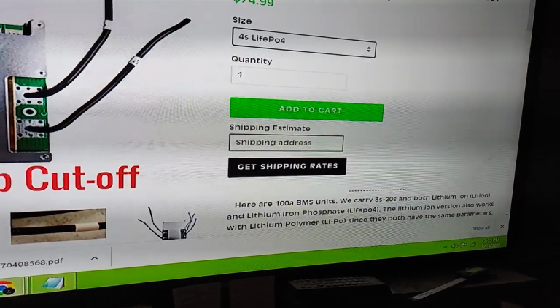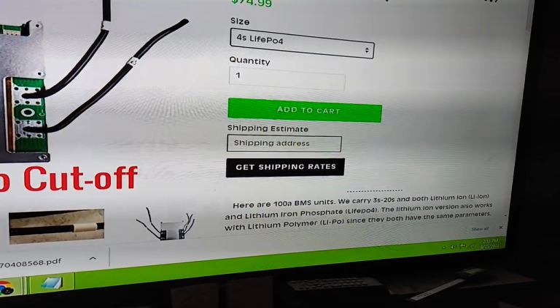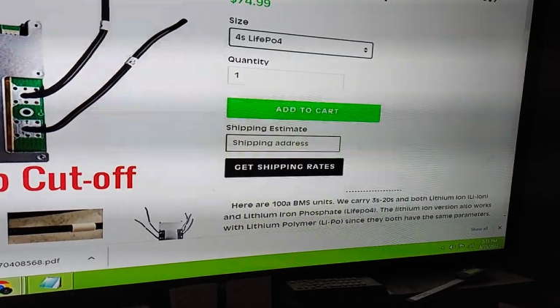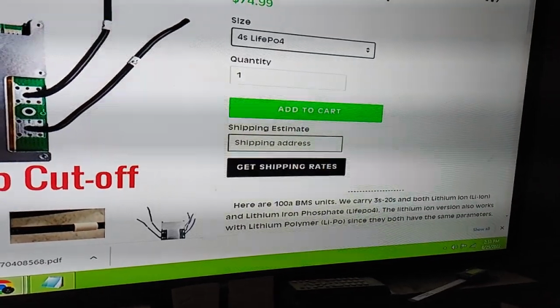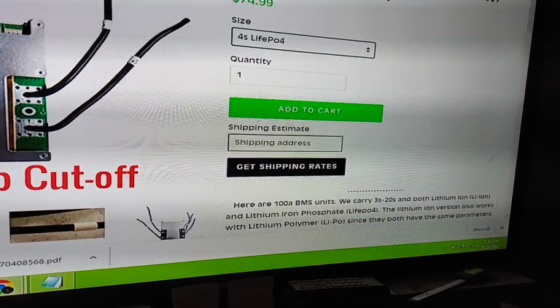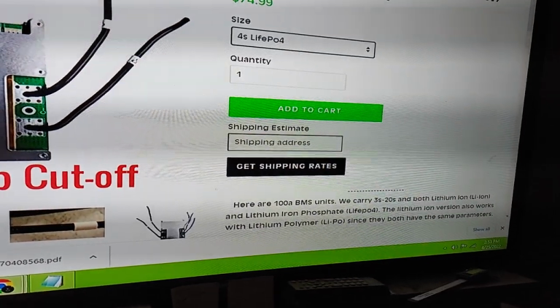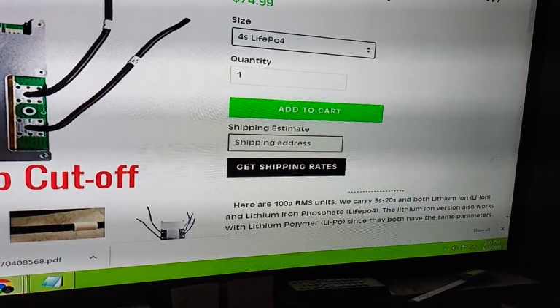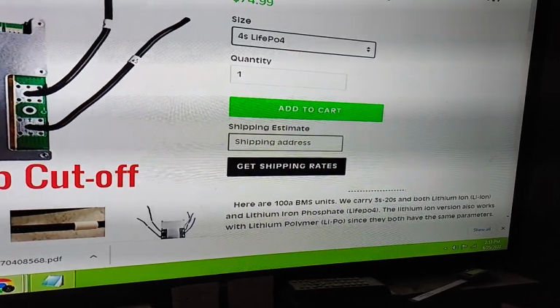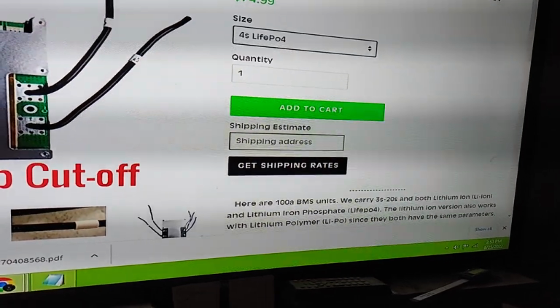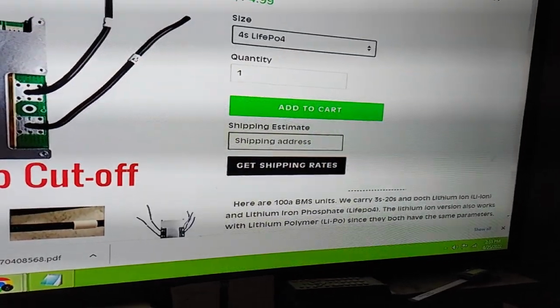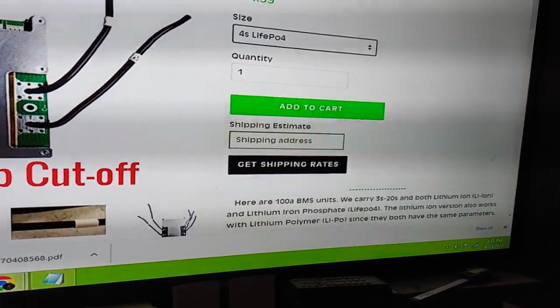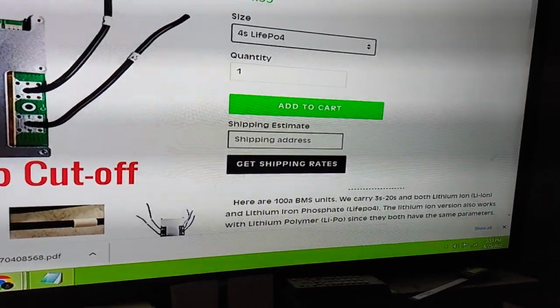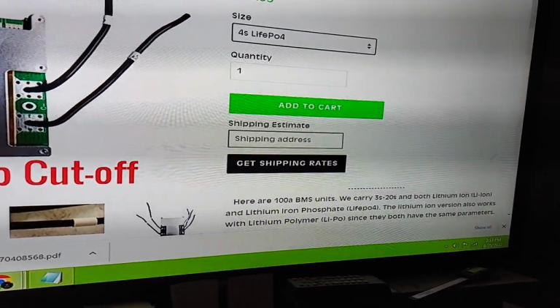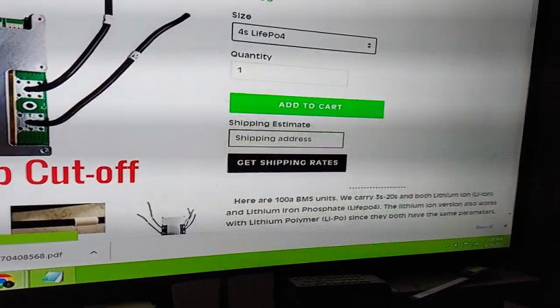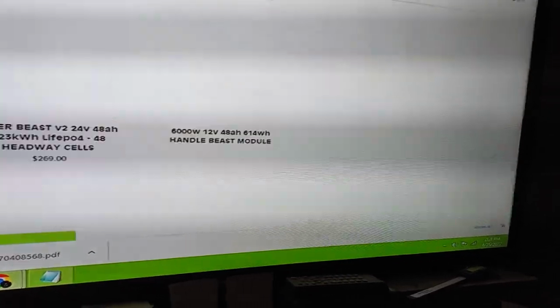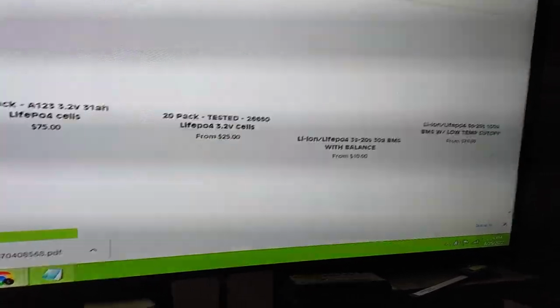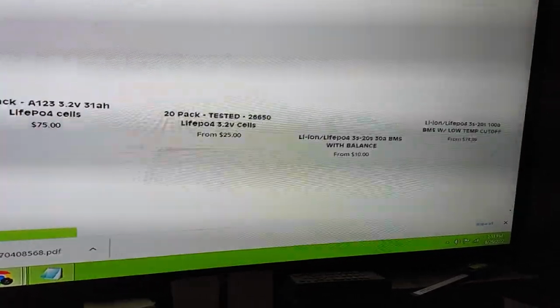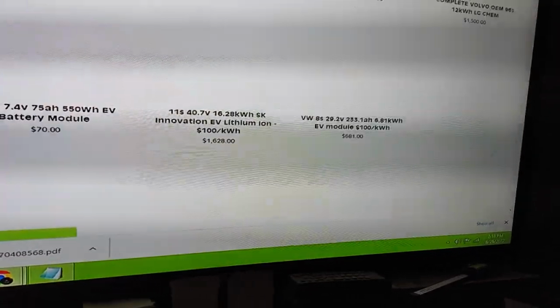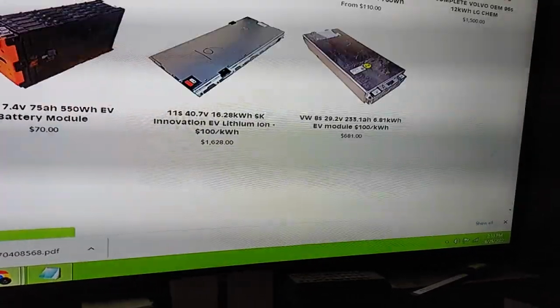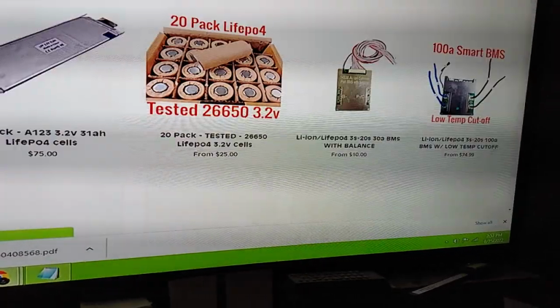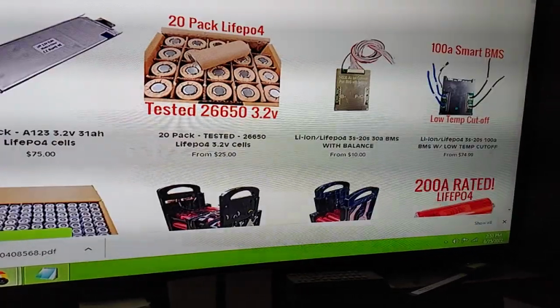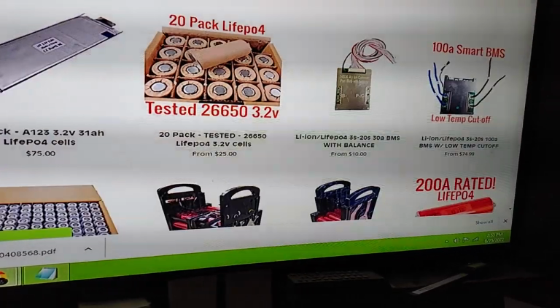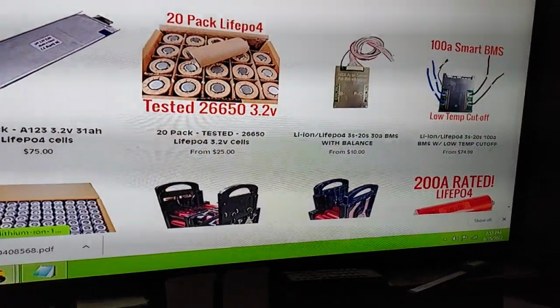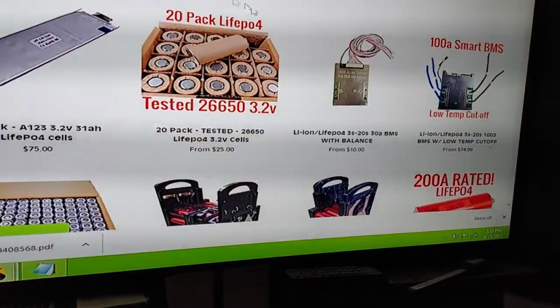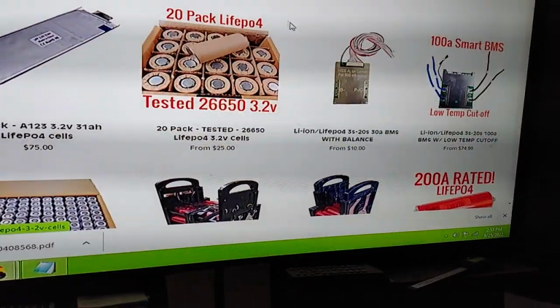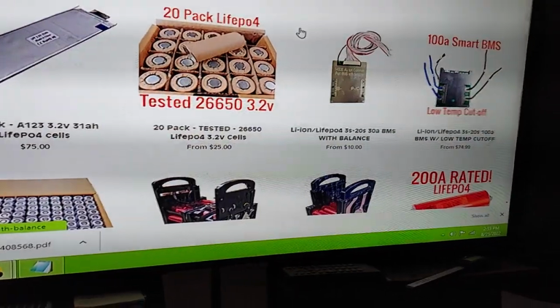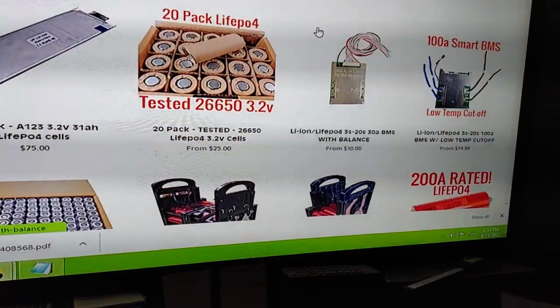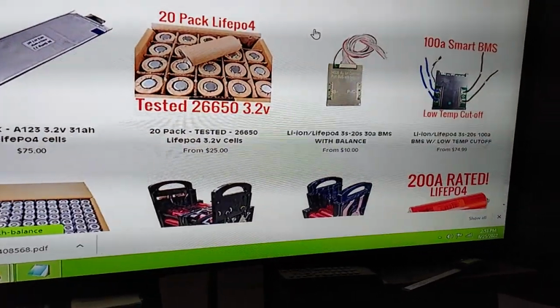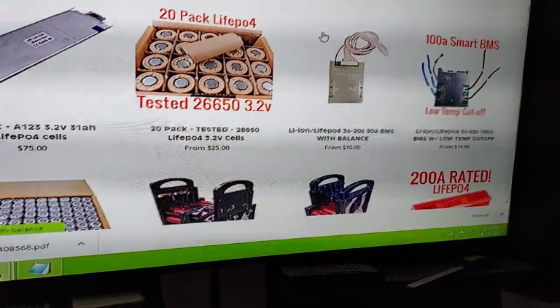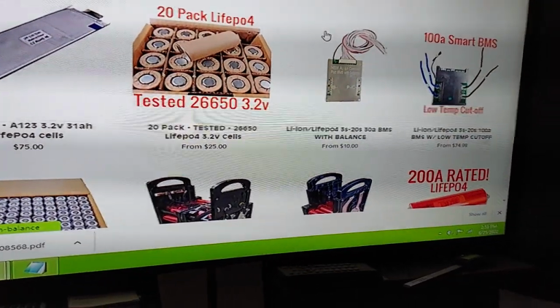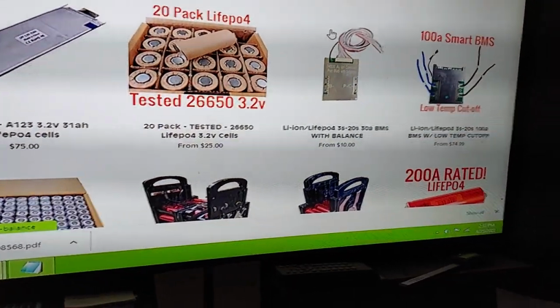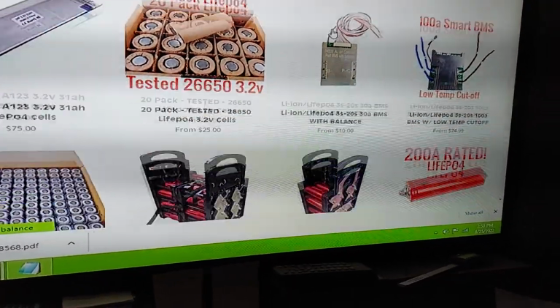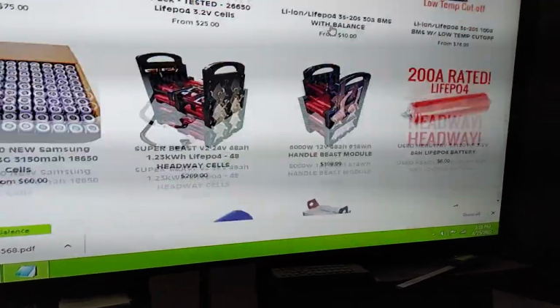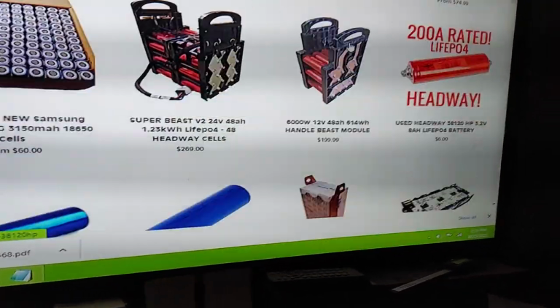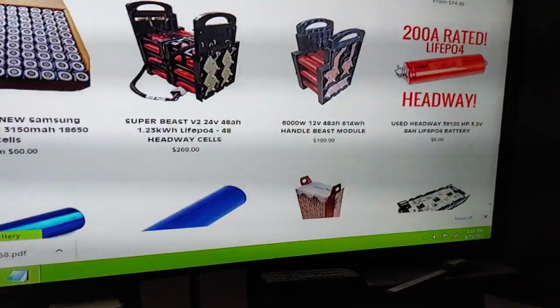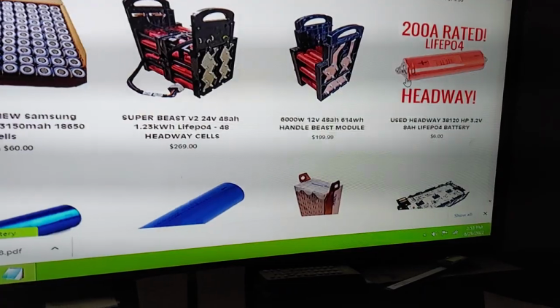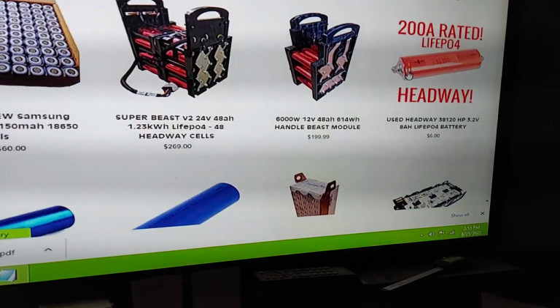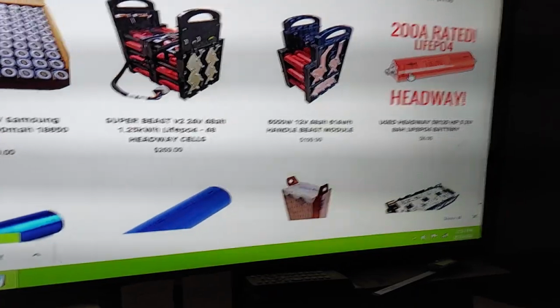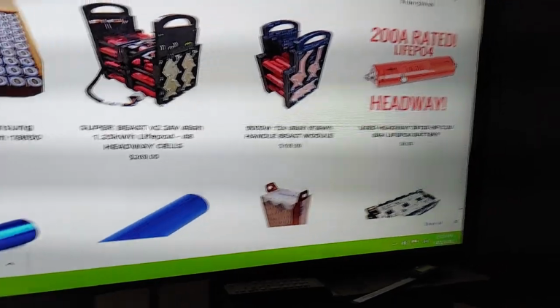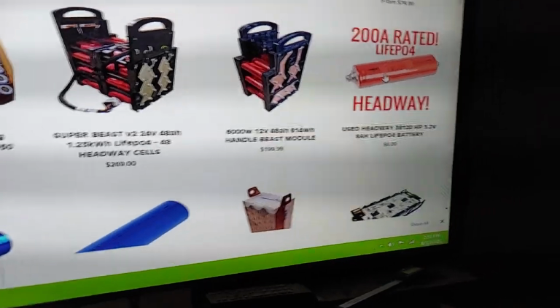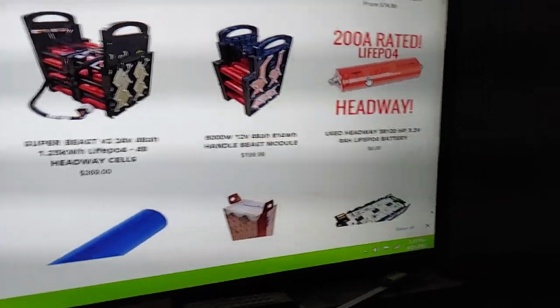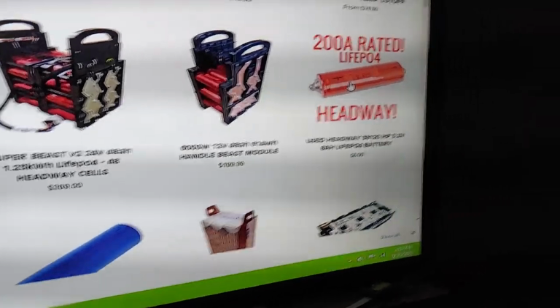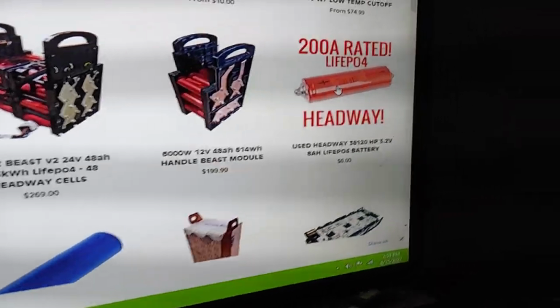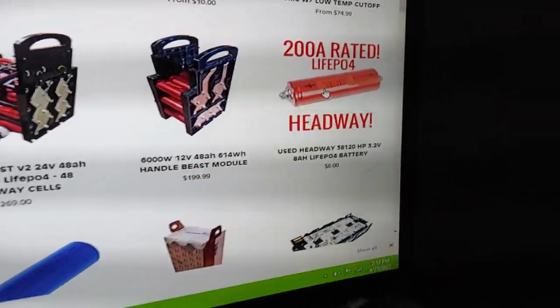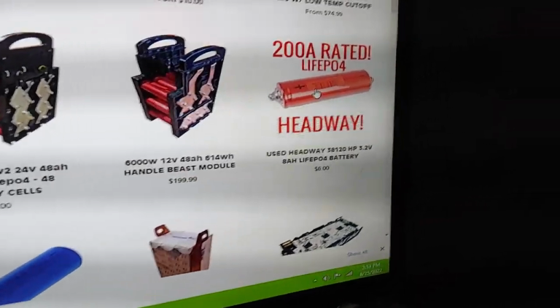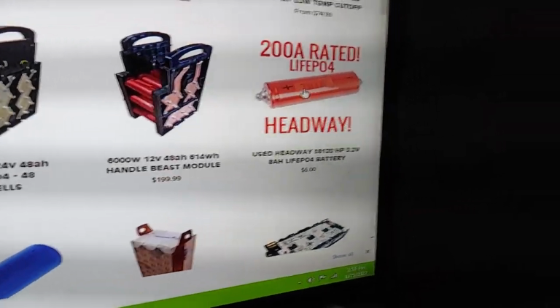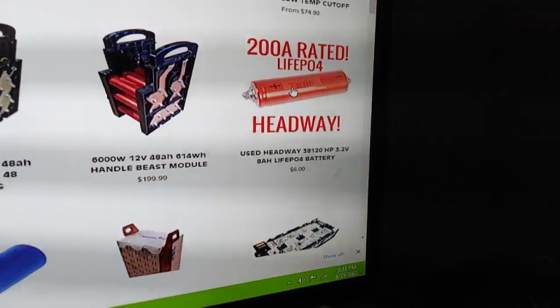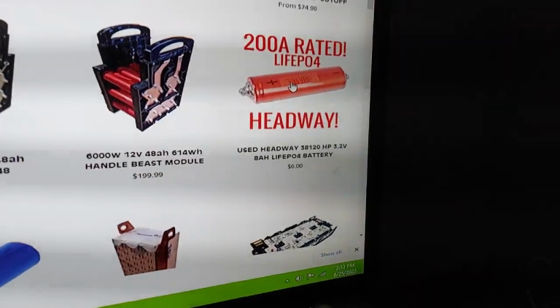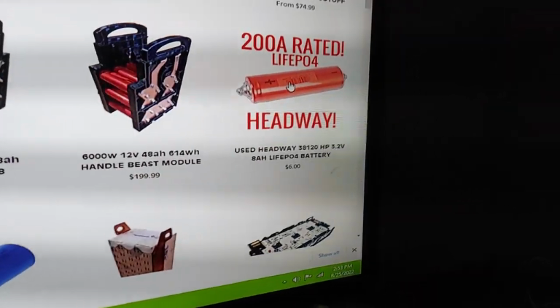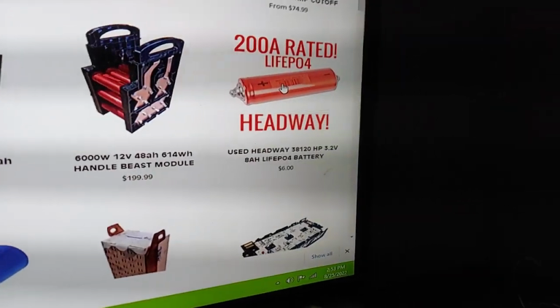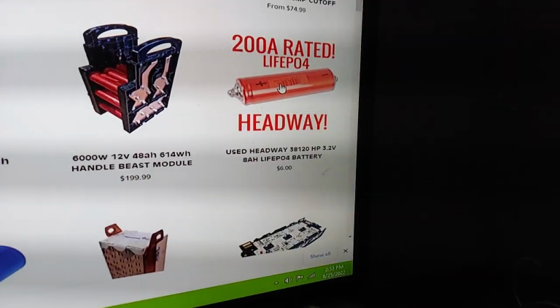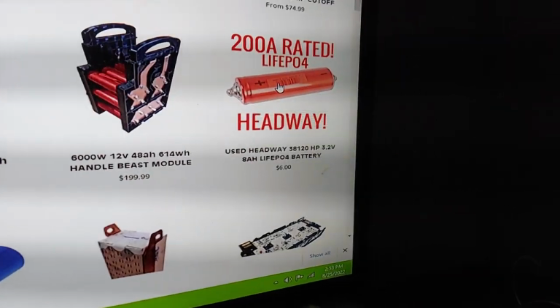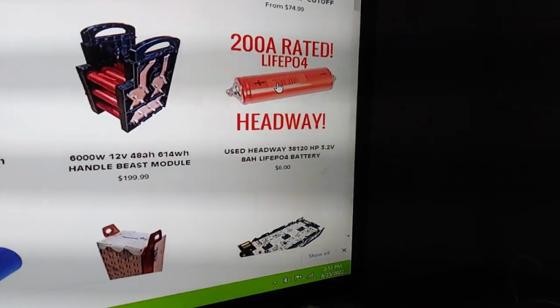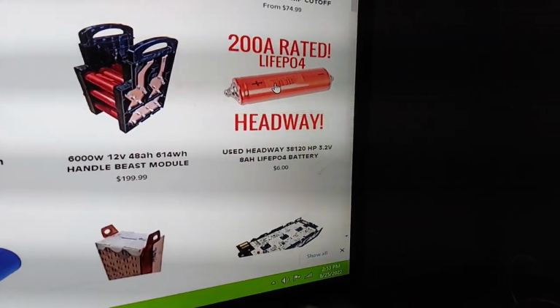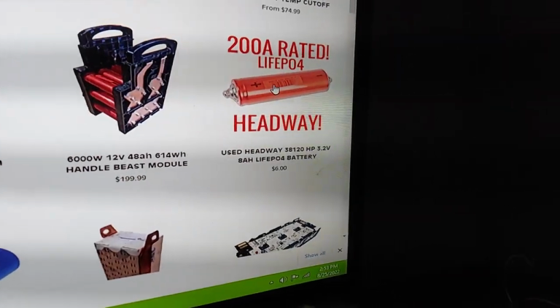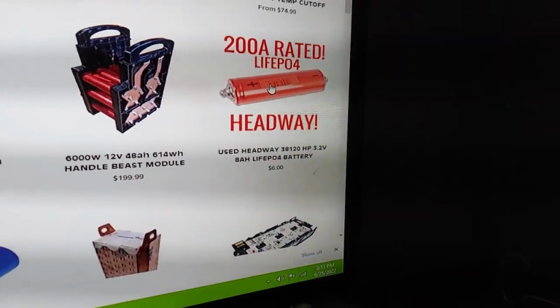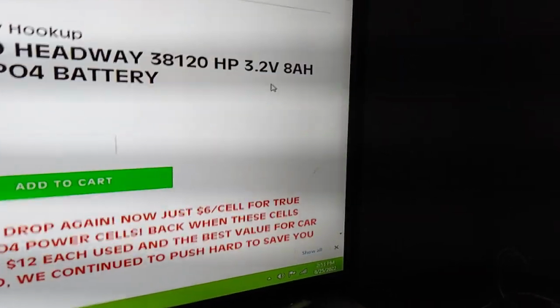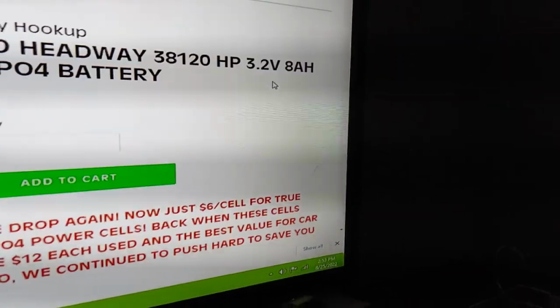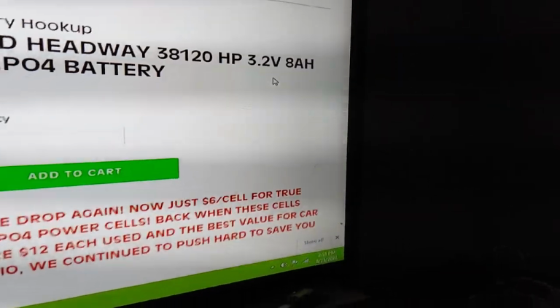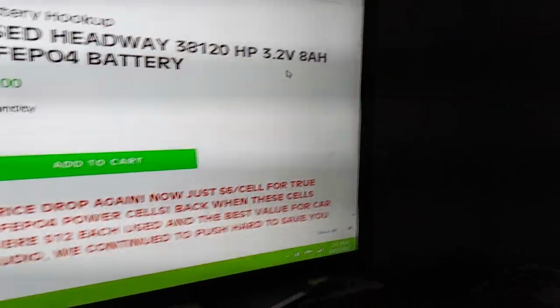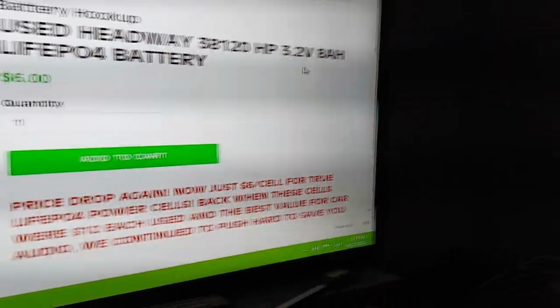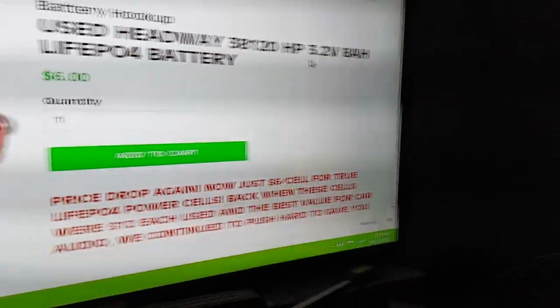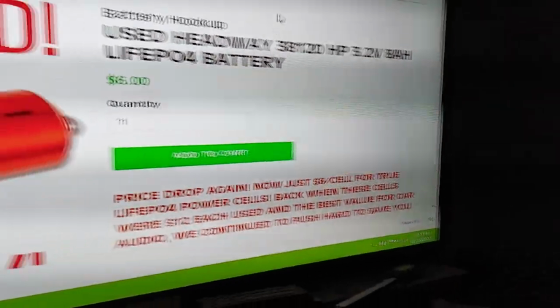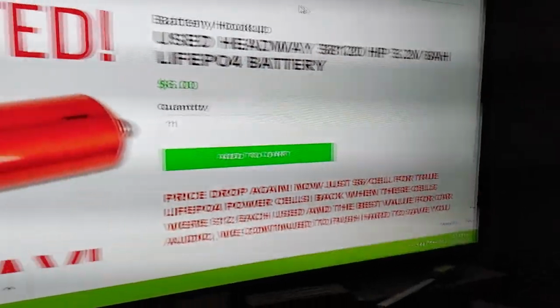What he was using was just these headways. Headway is kind of expensive.